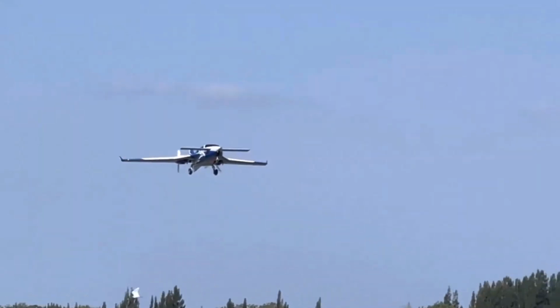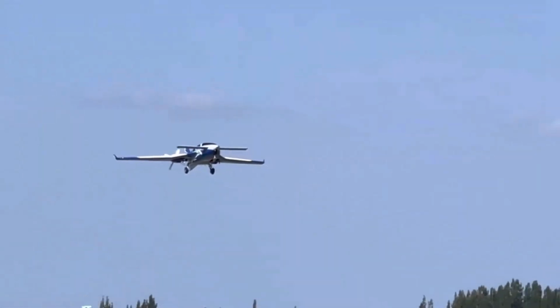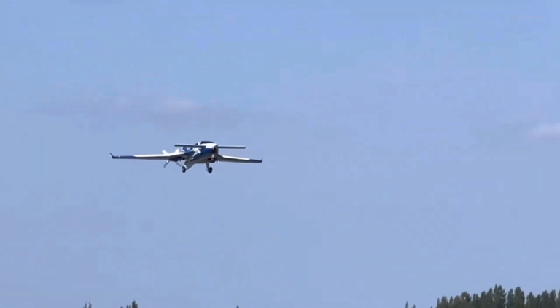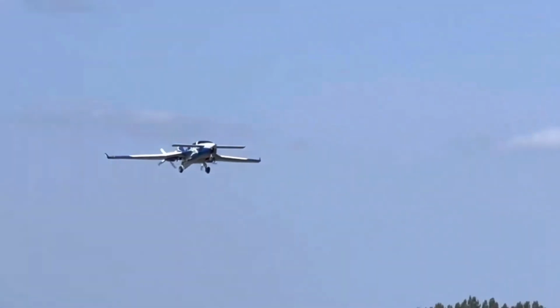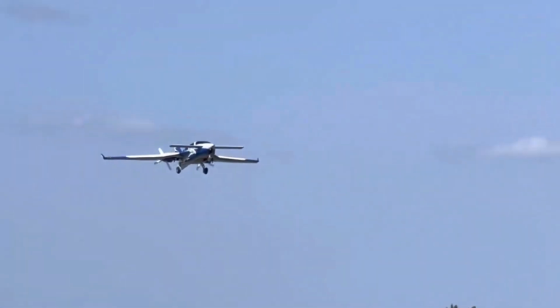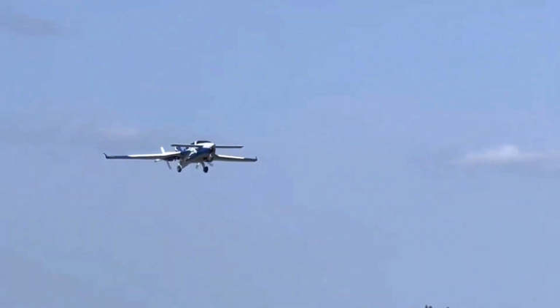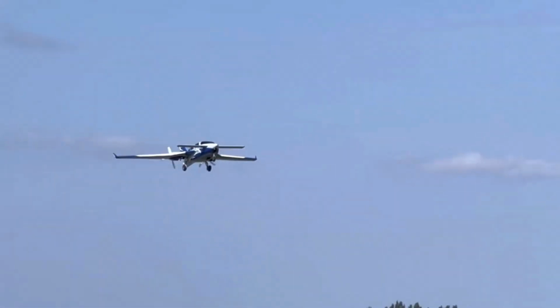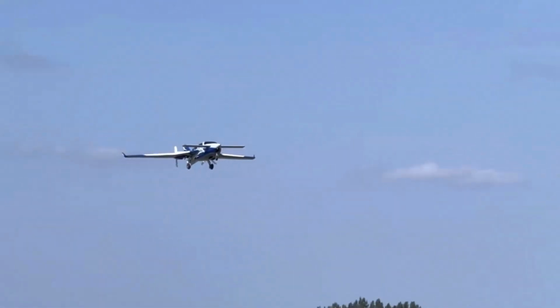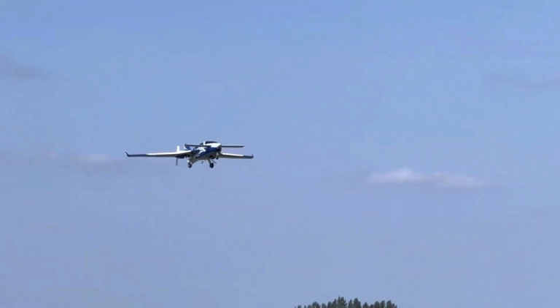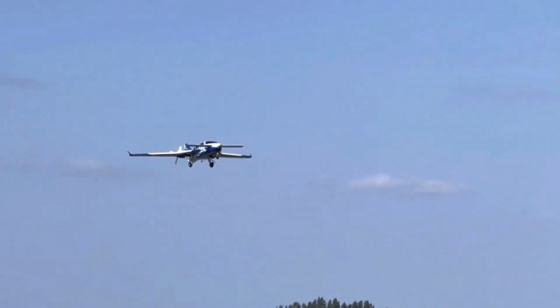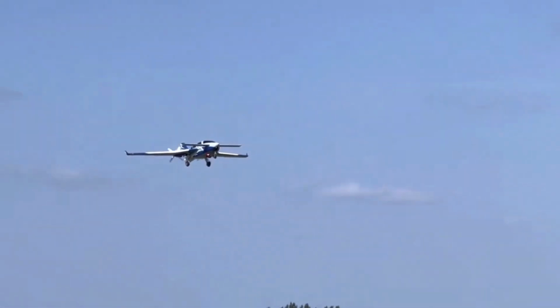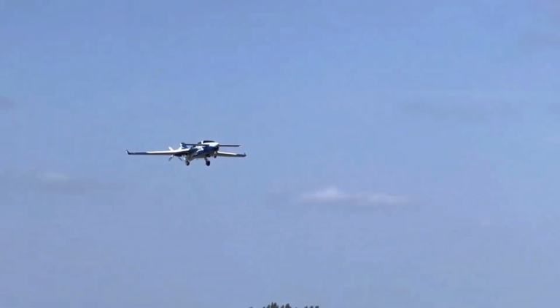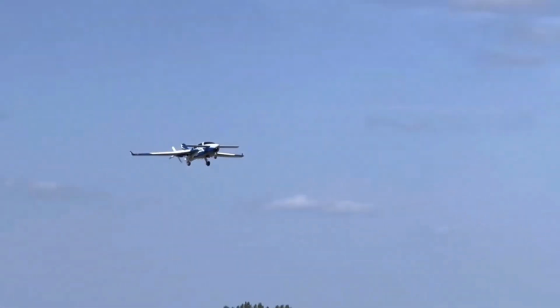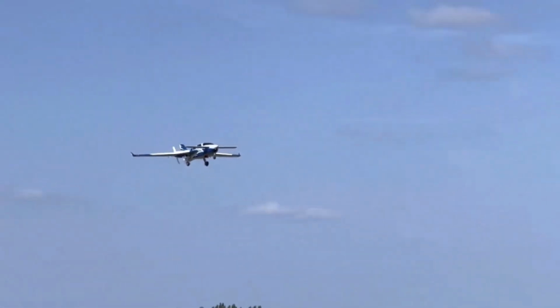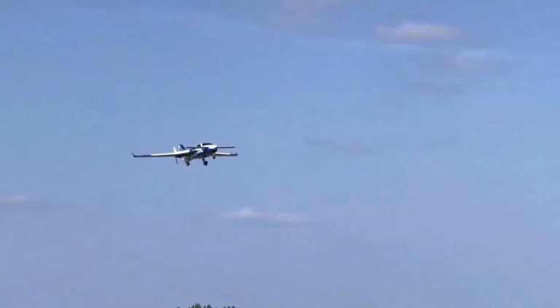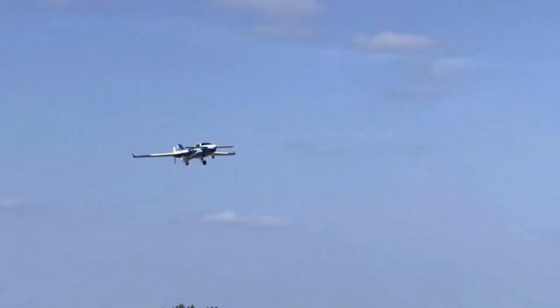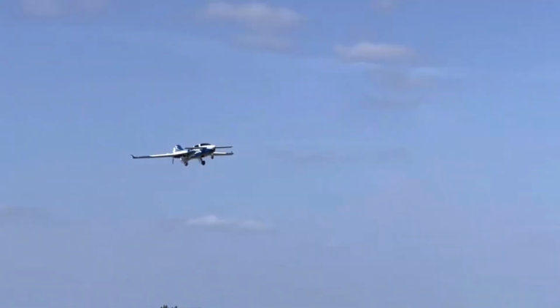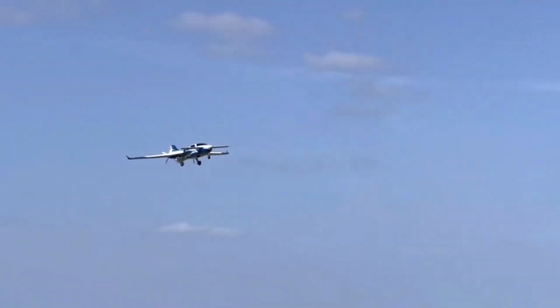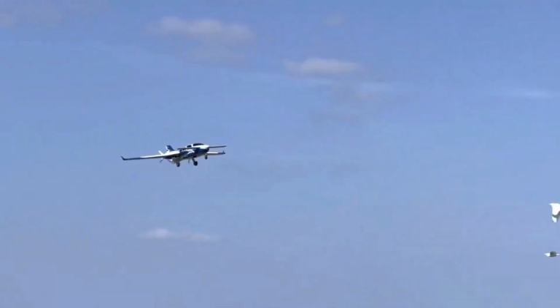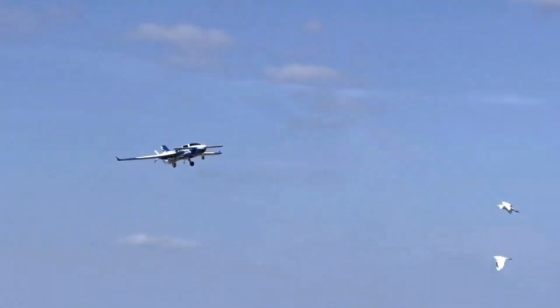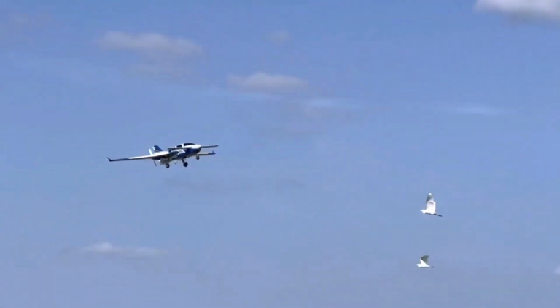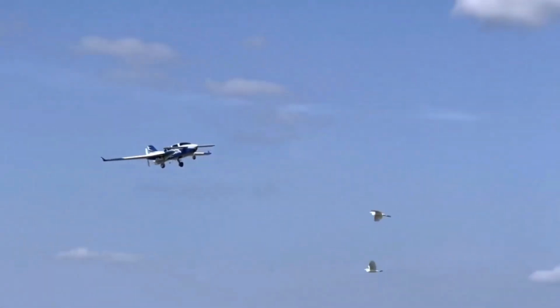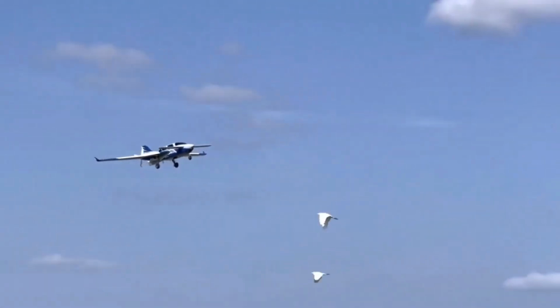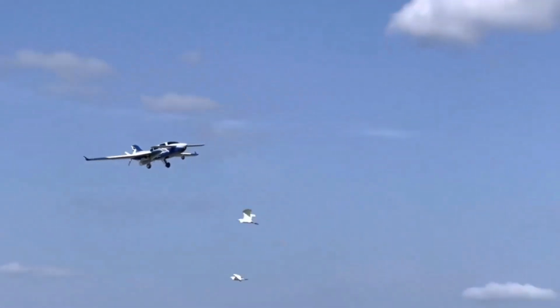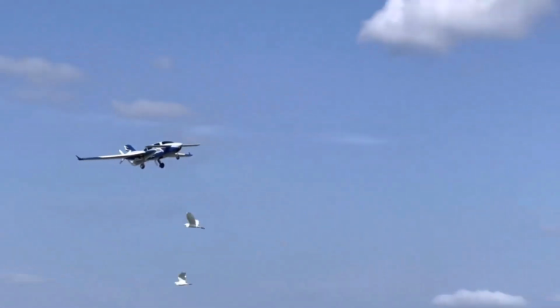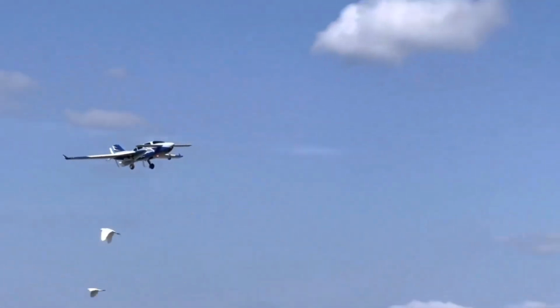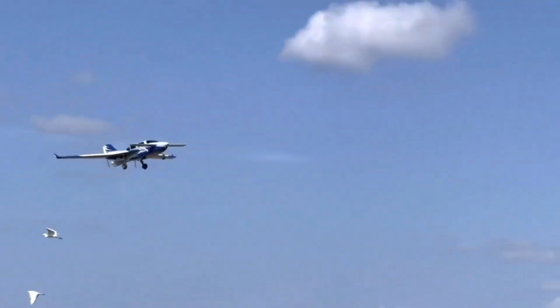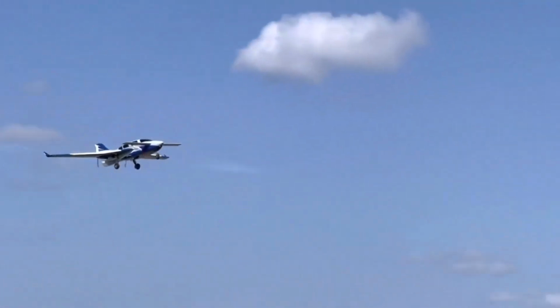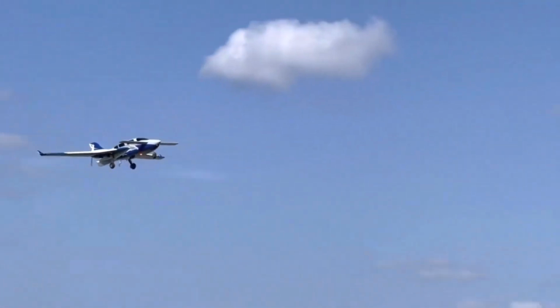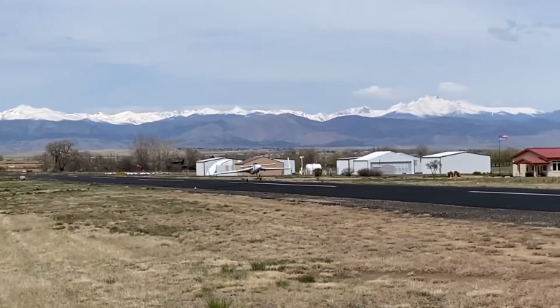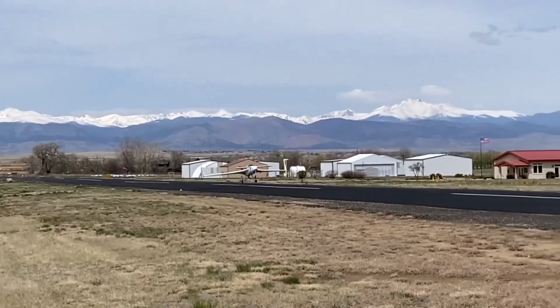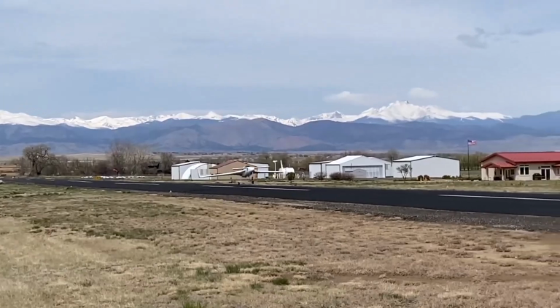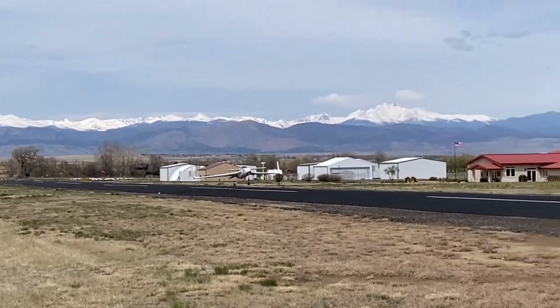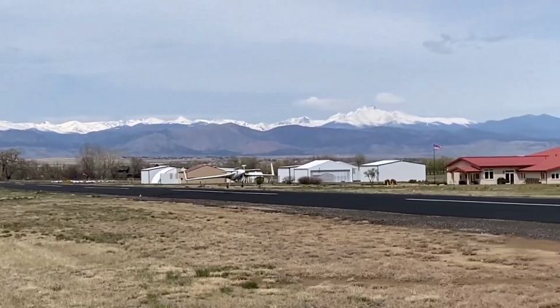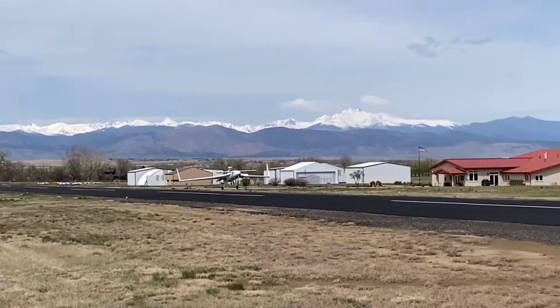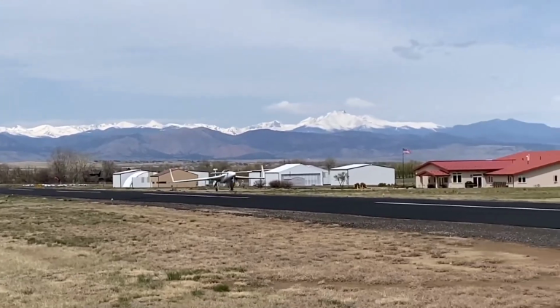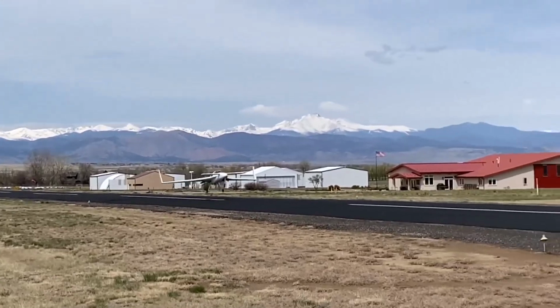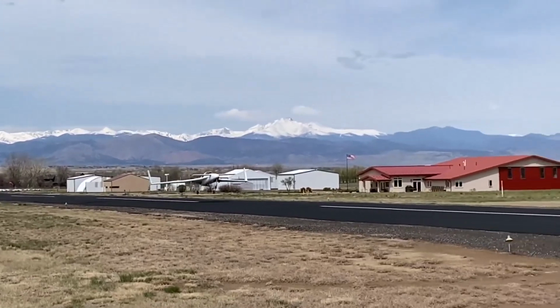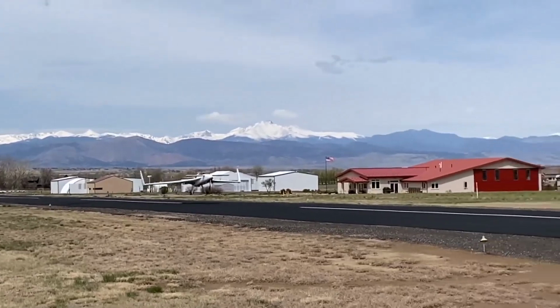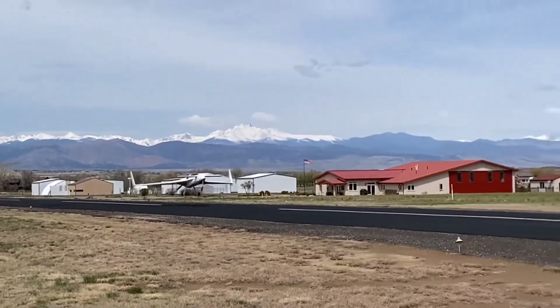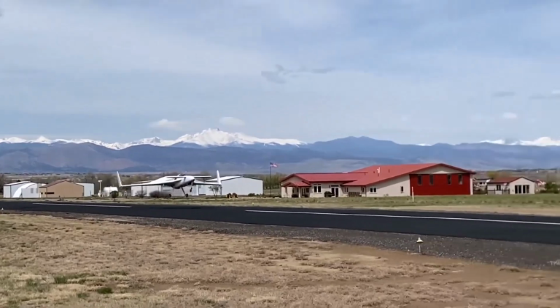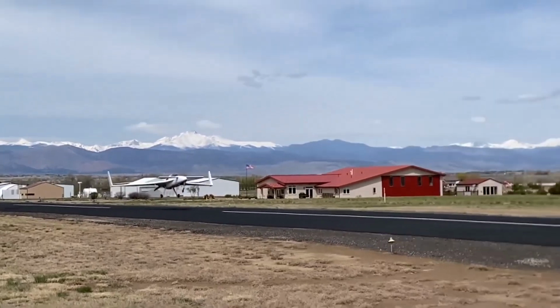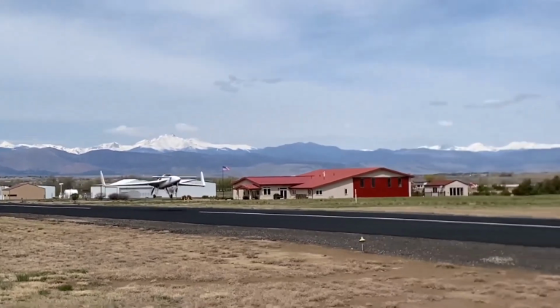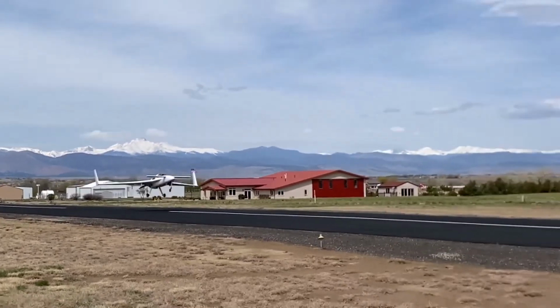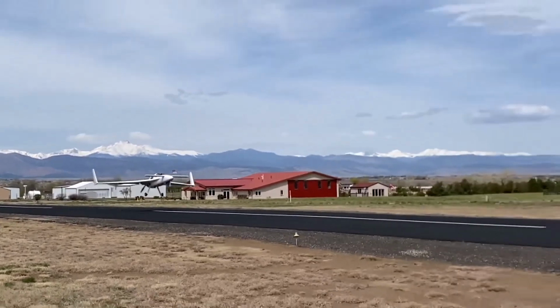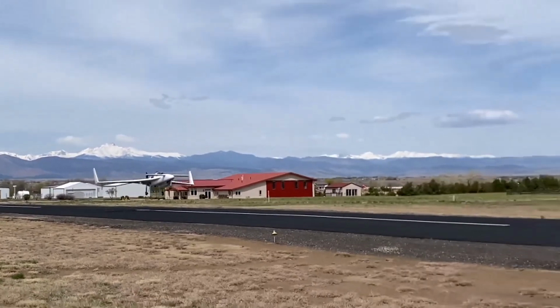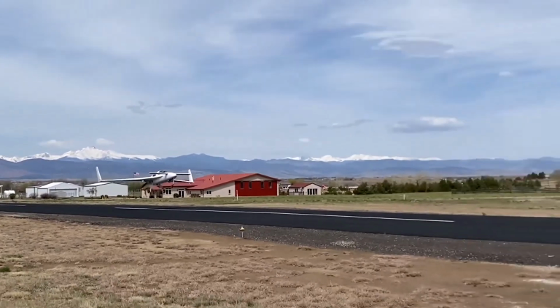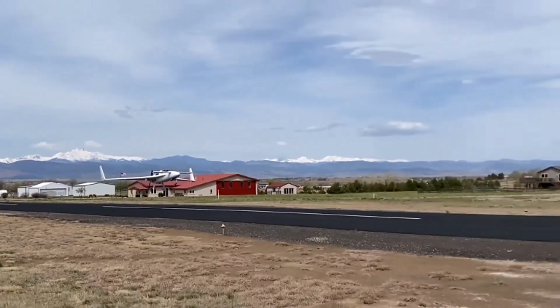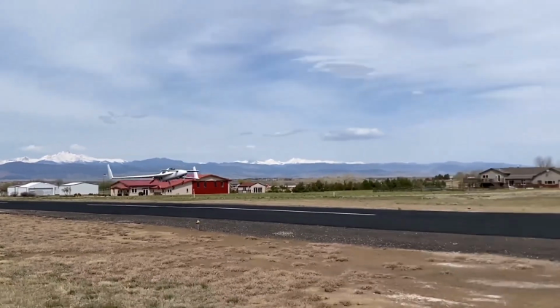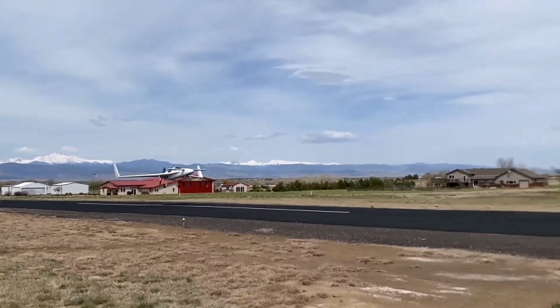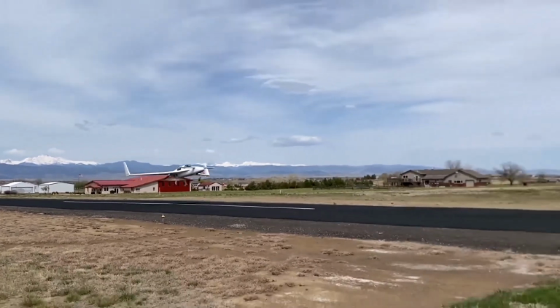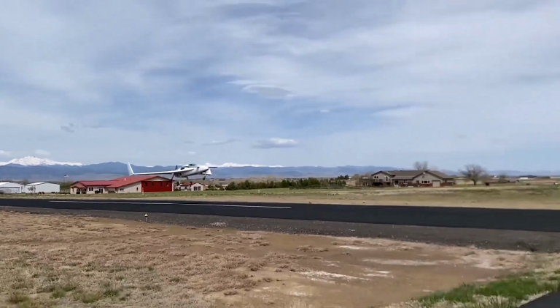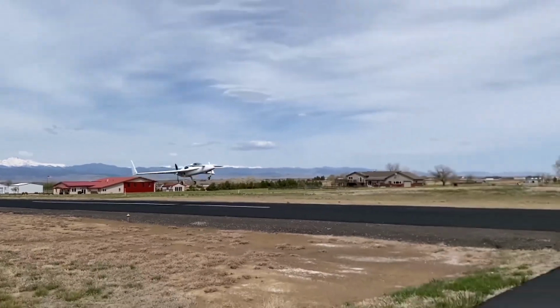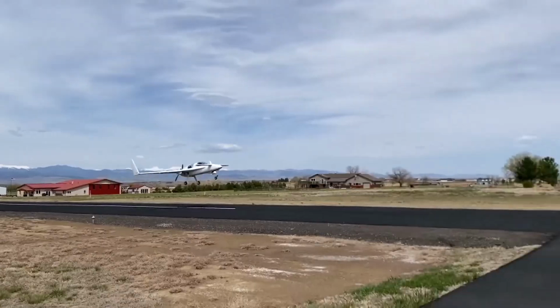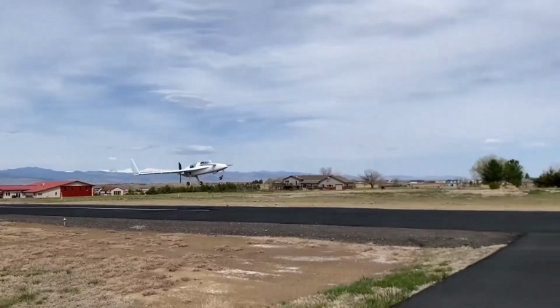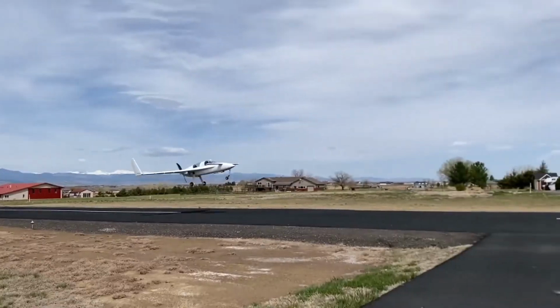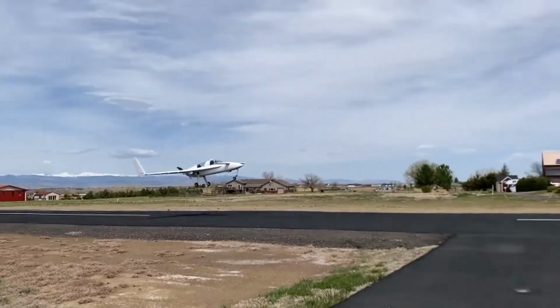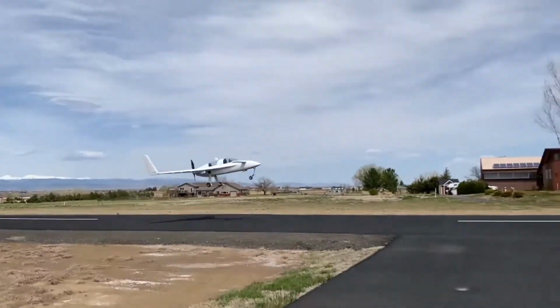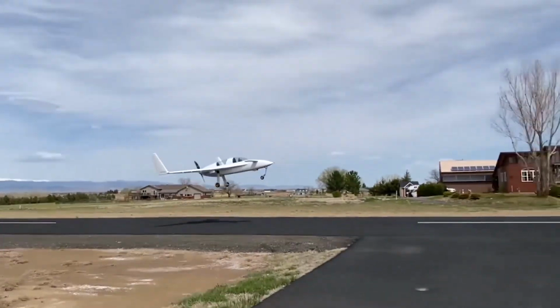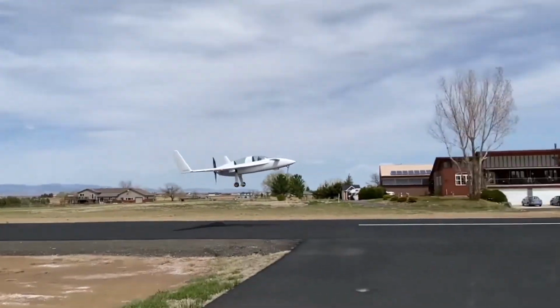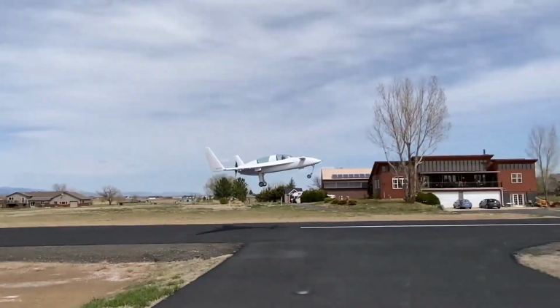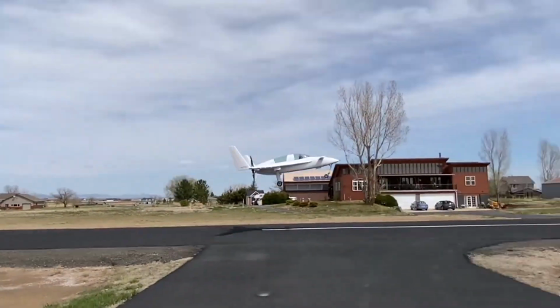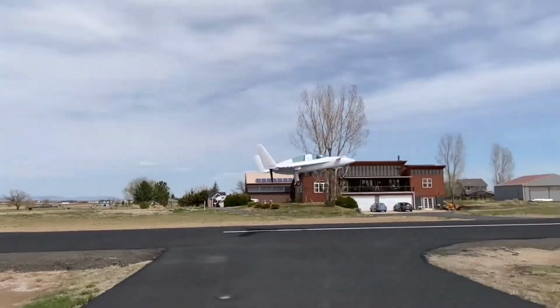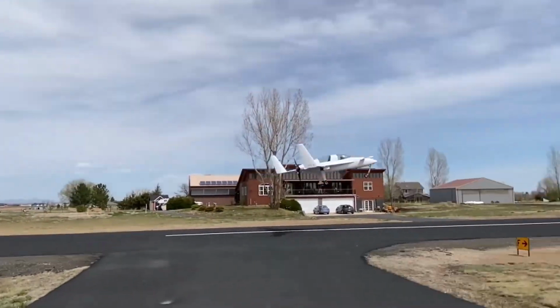Whether you're an aviation enthusiast, or just love futuristic machines, these aircraft are guaranteed to leave you amazed.